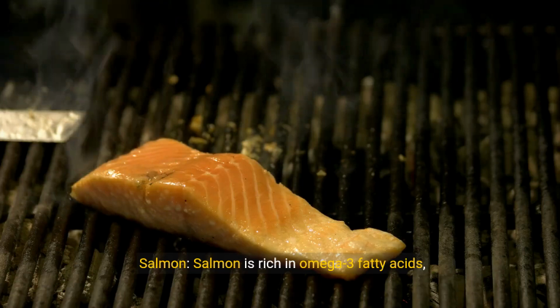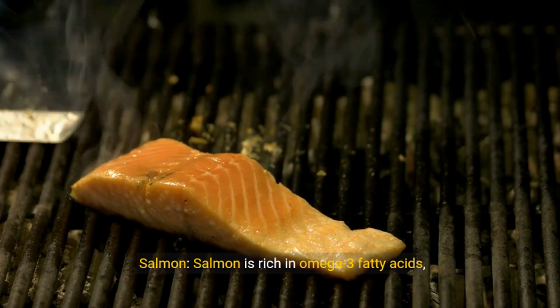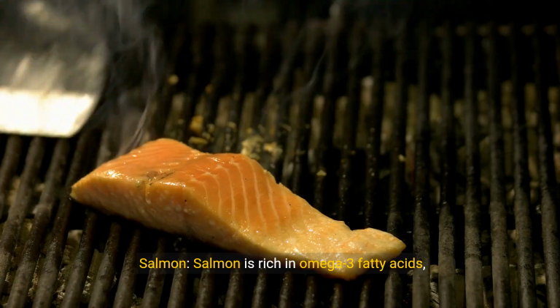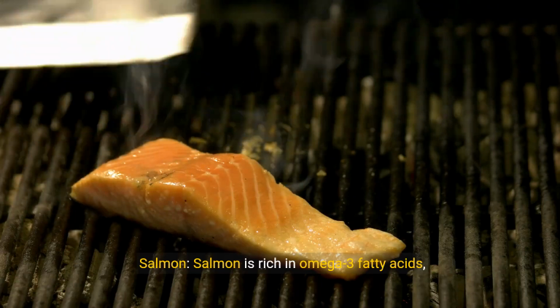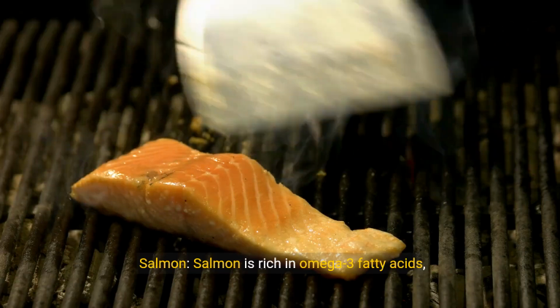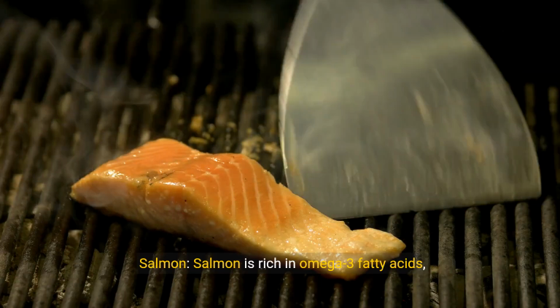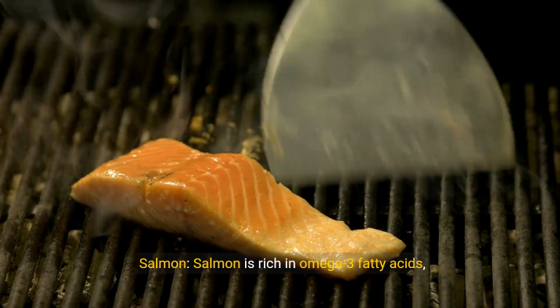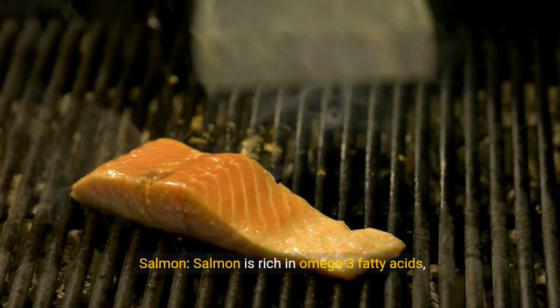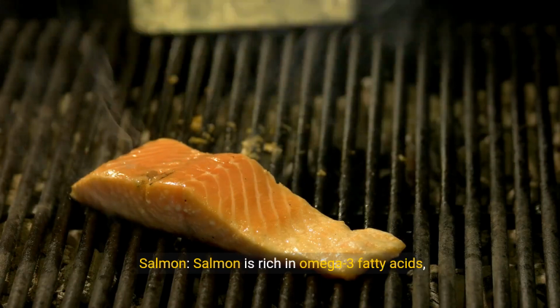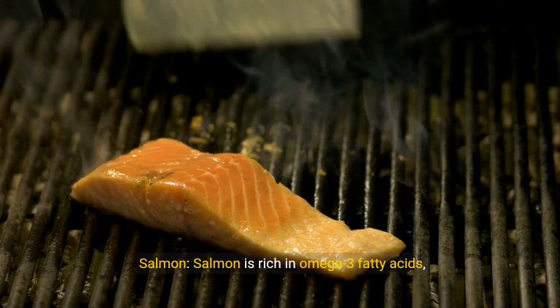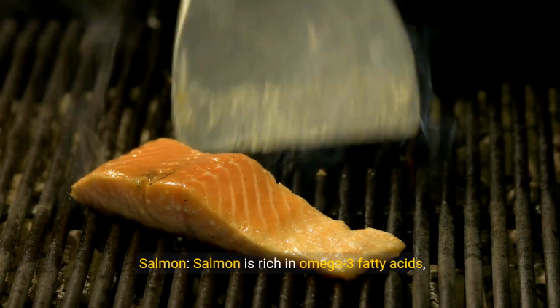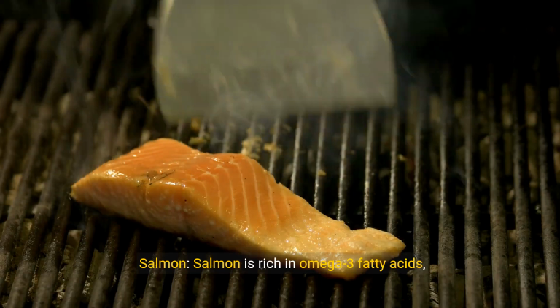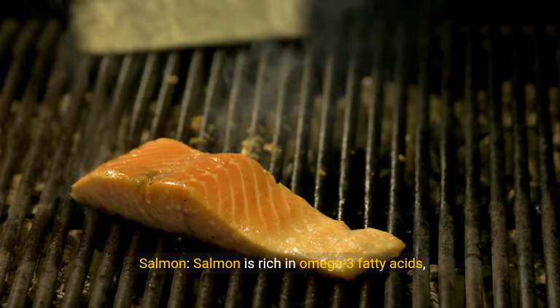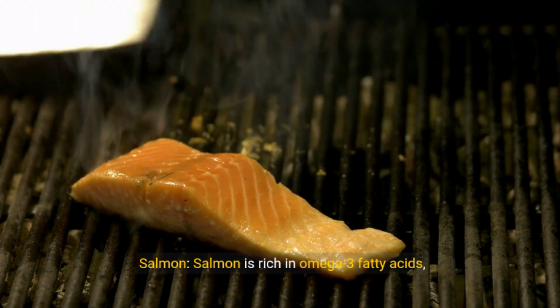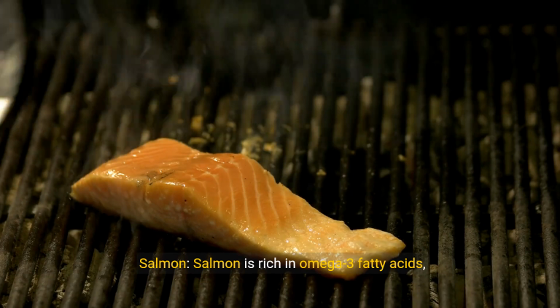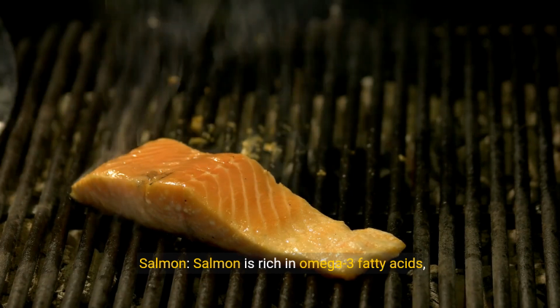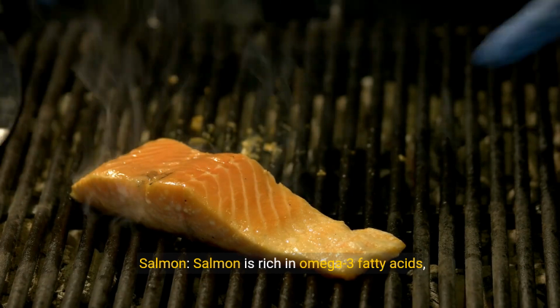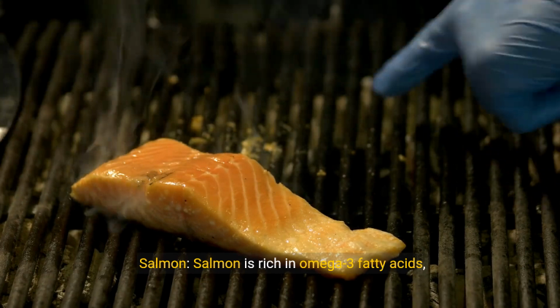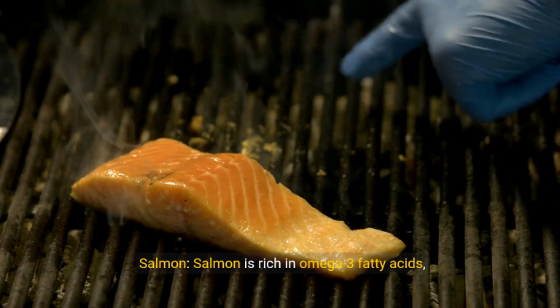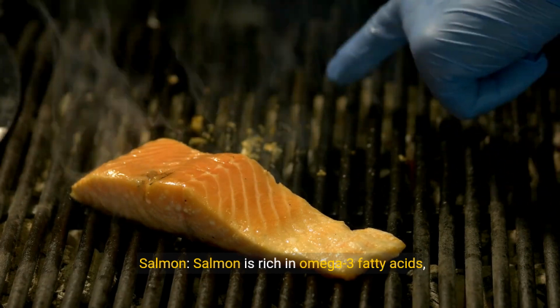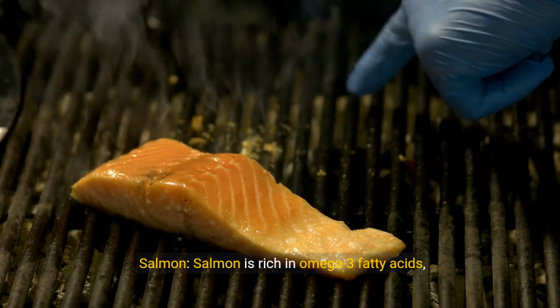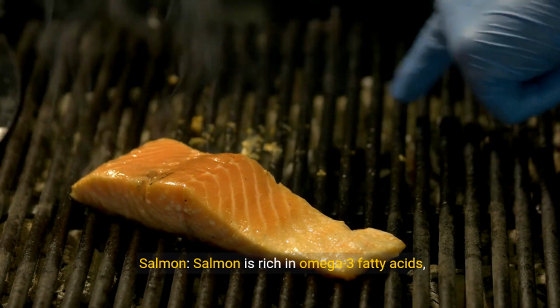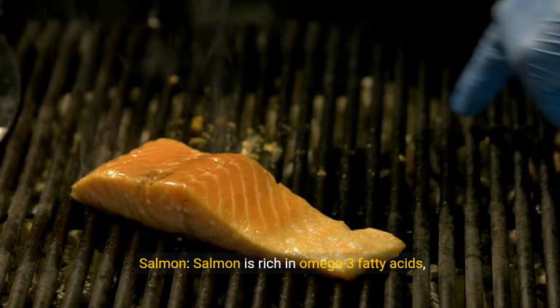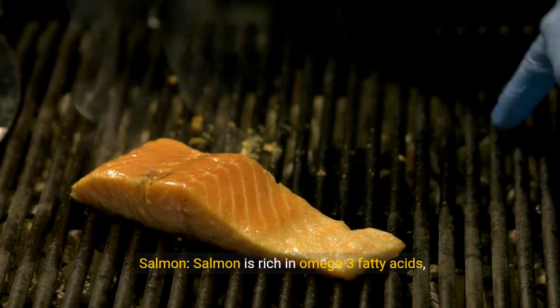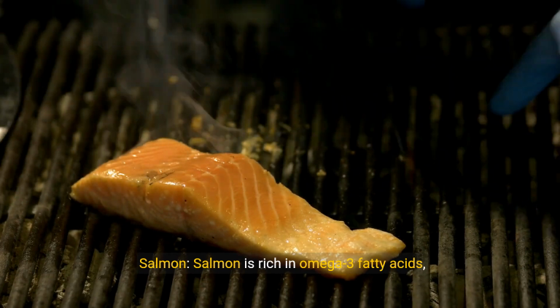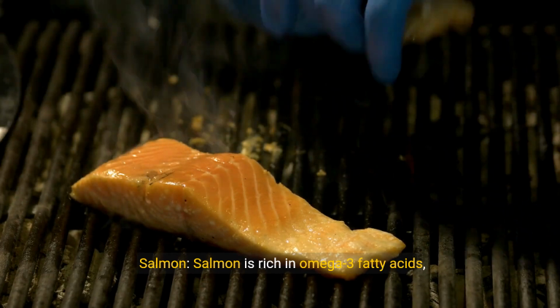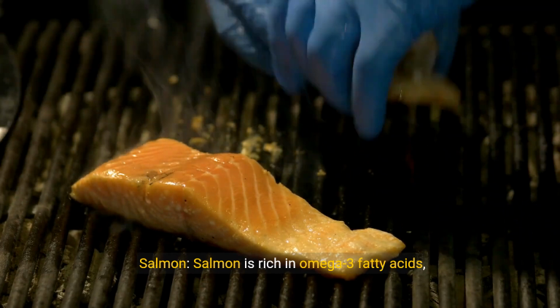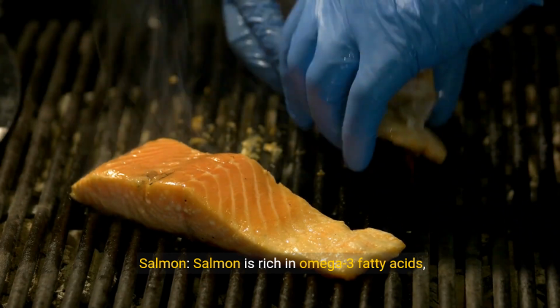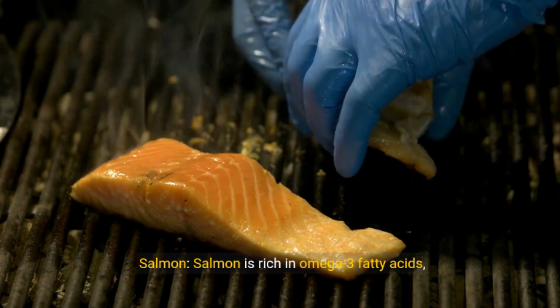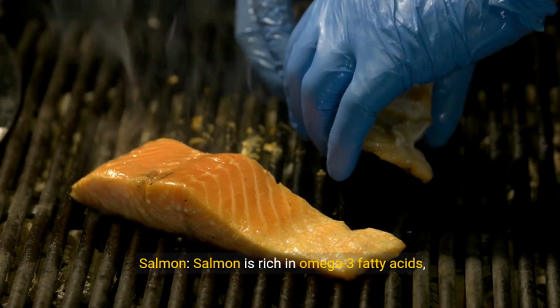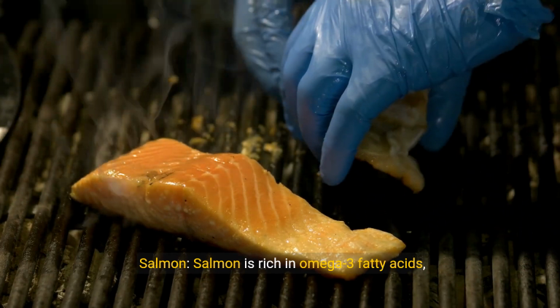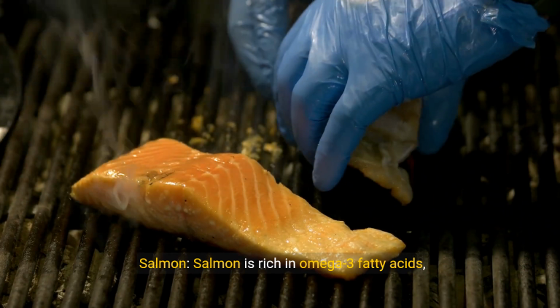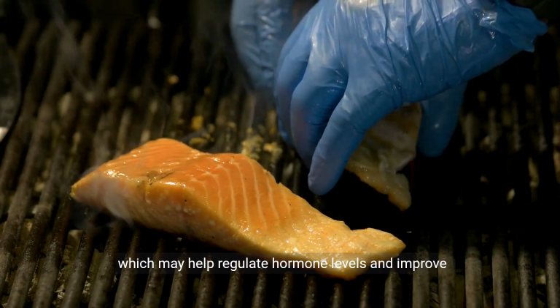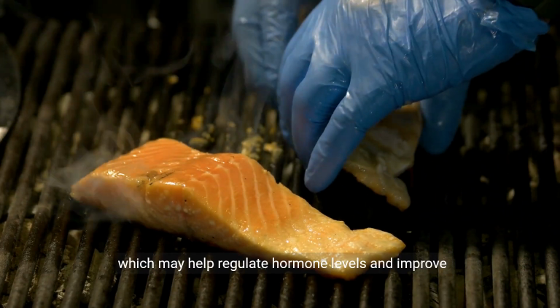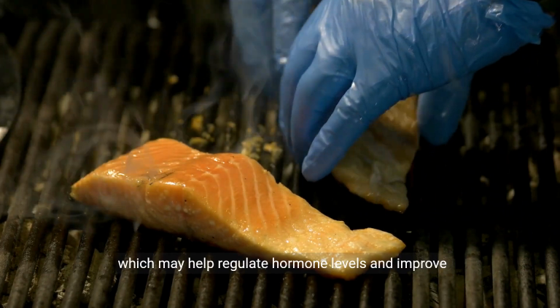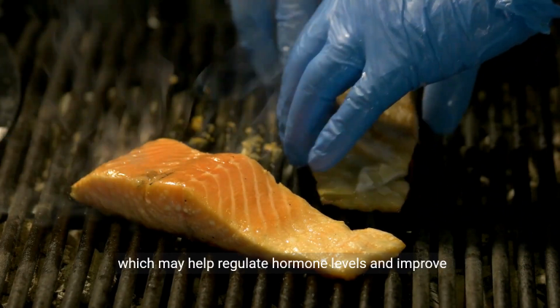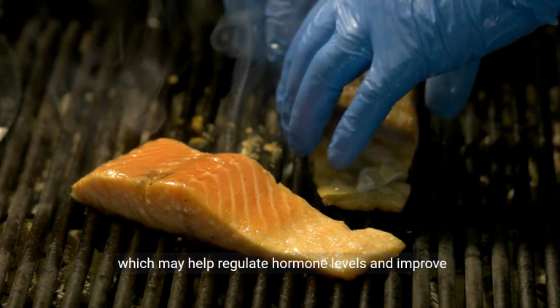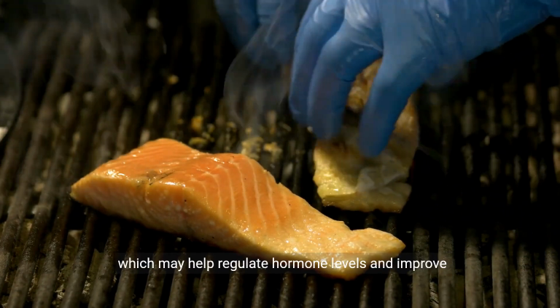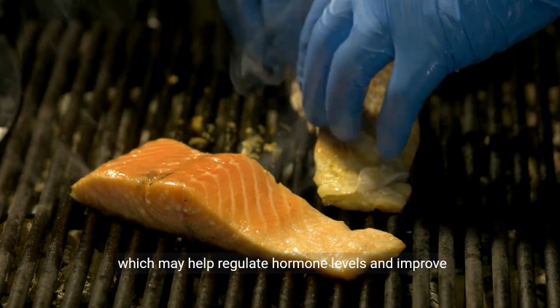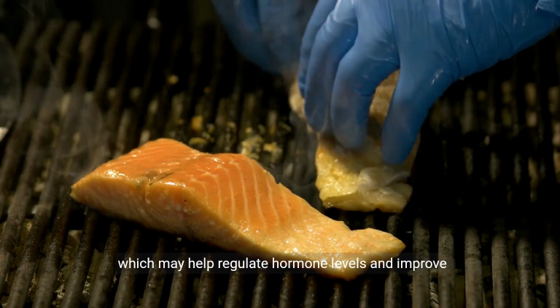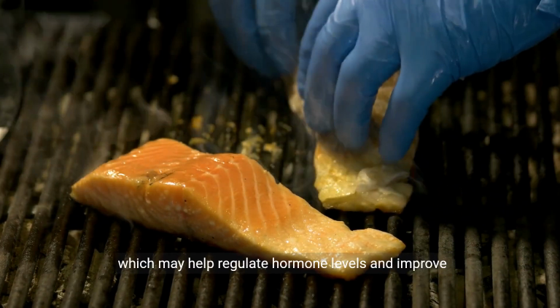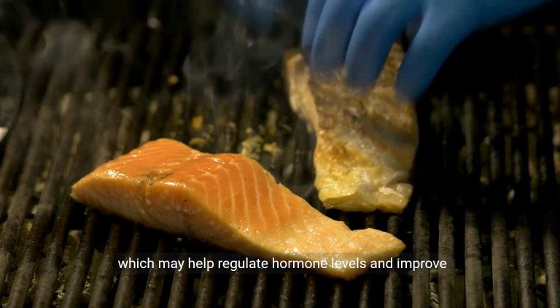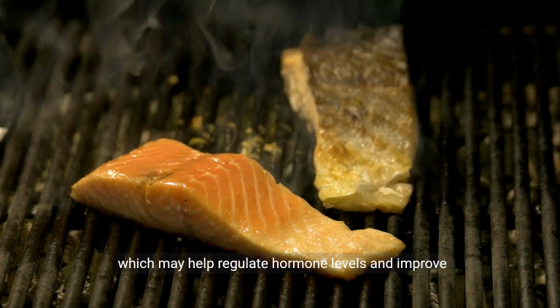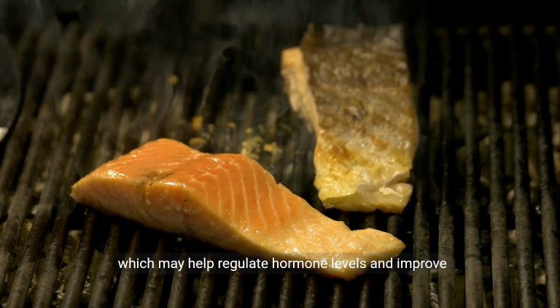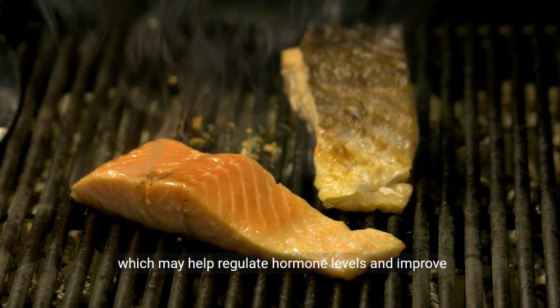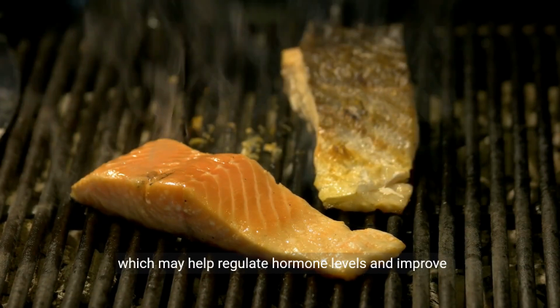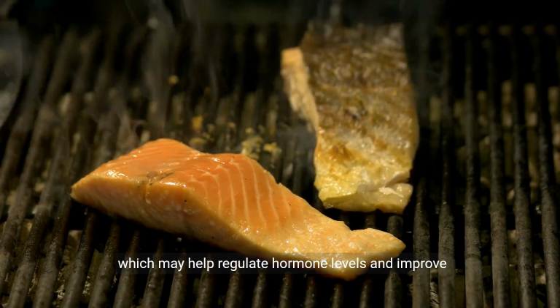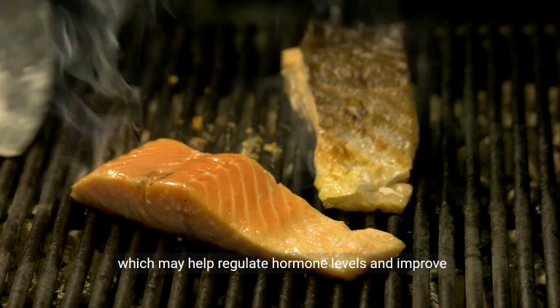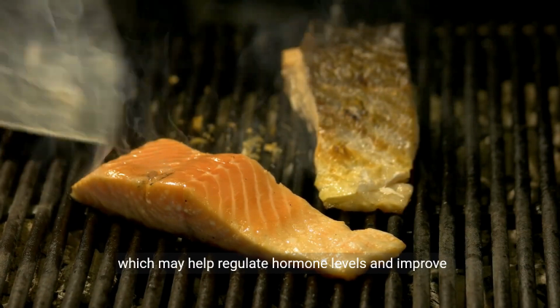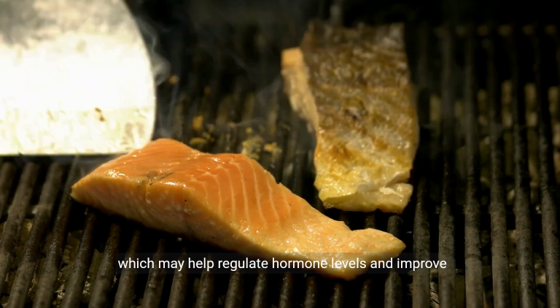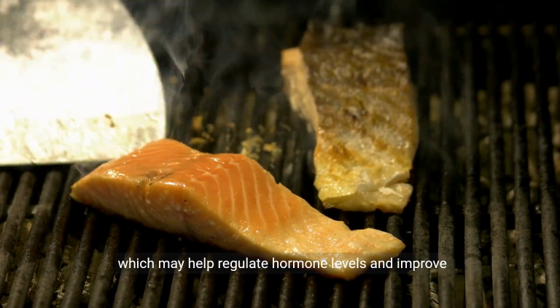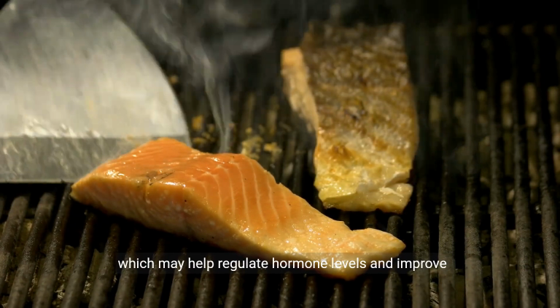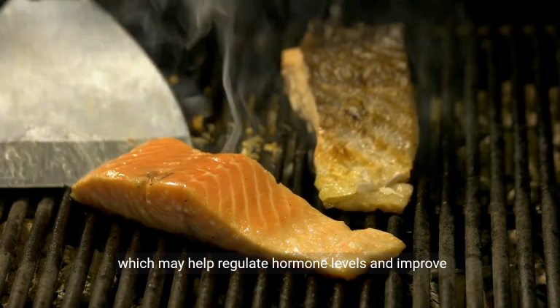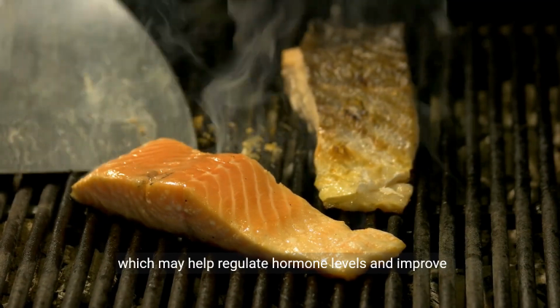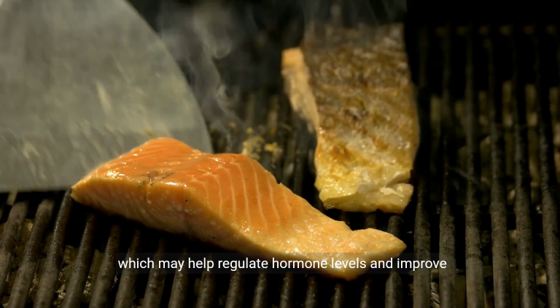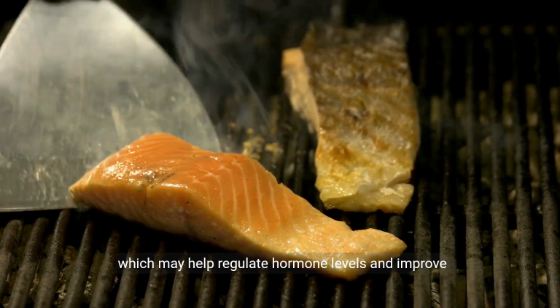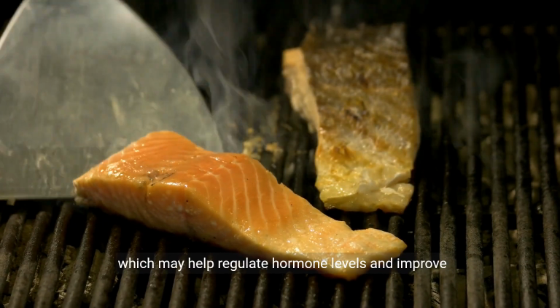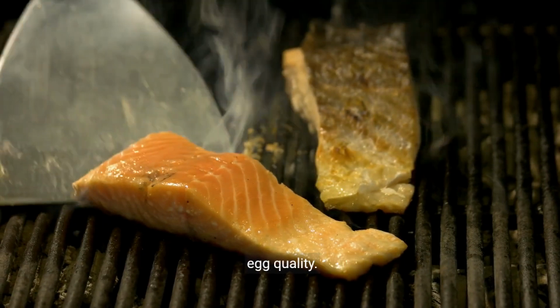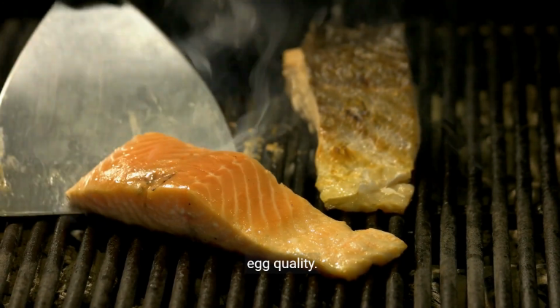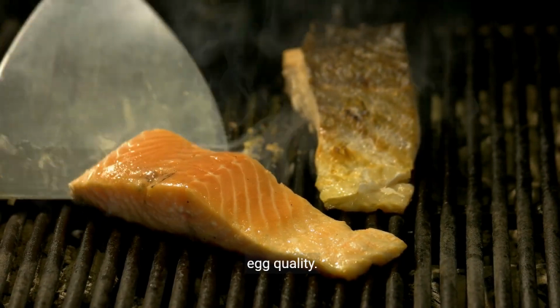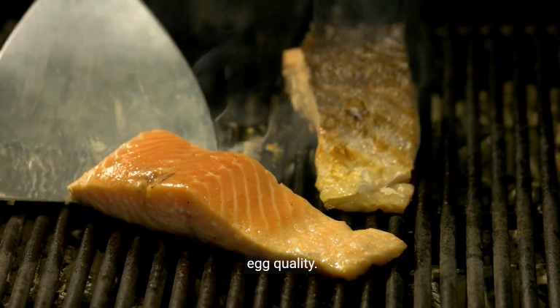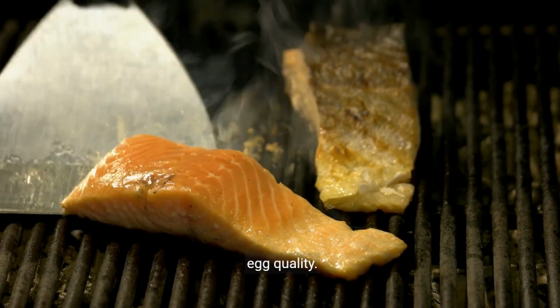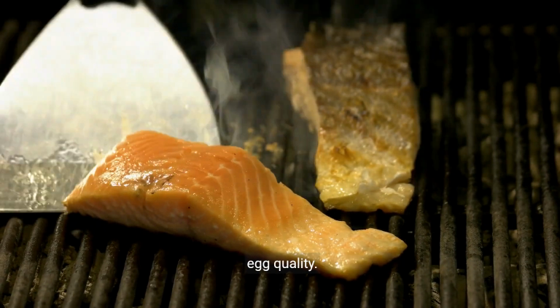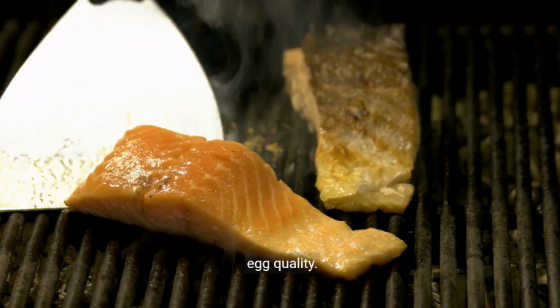Salmon. Salmon is rich in omega-3 fatty acids, which may help regulate hormone levels and improve egg quality.